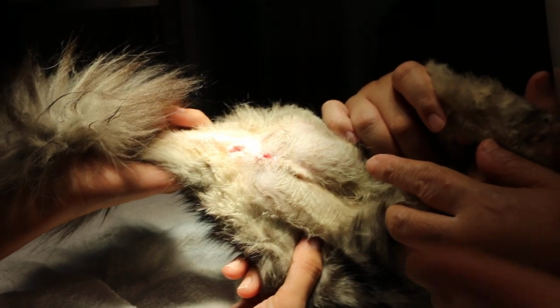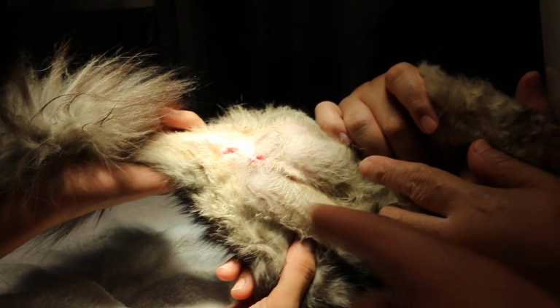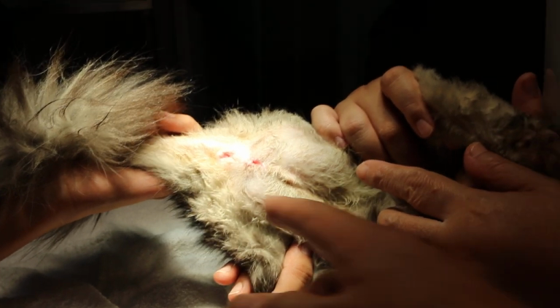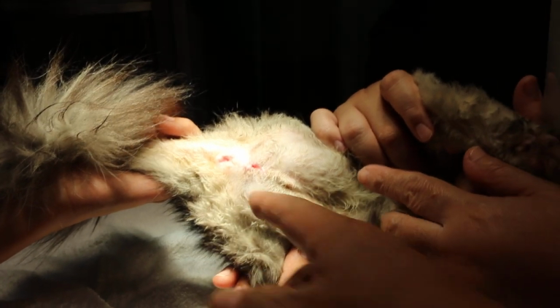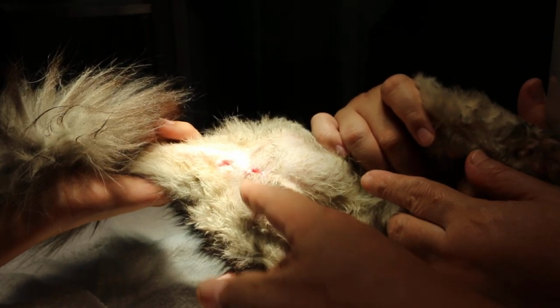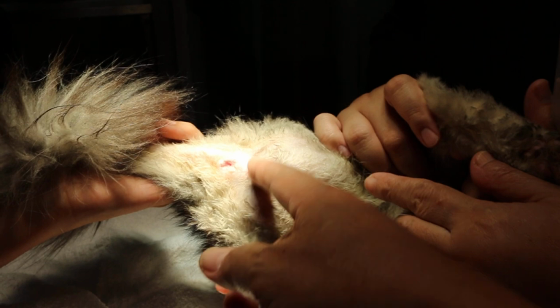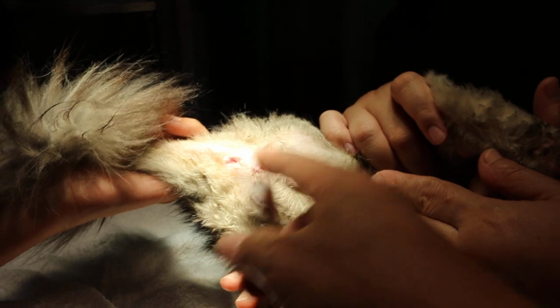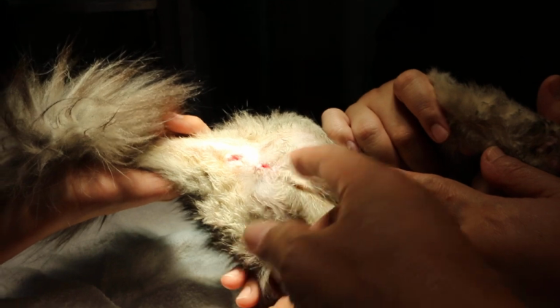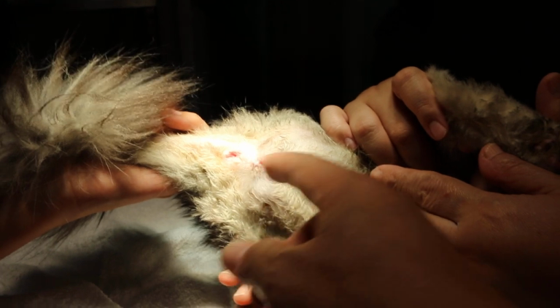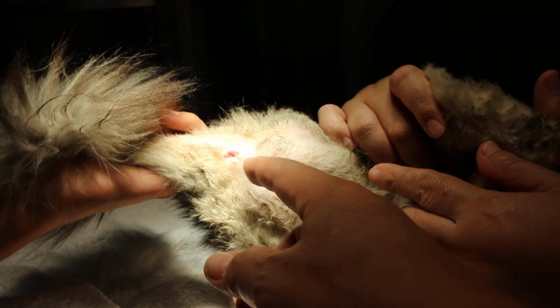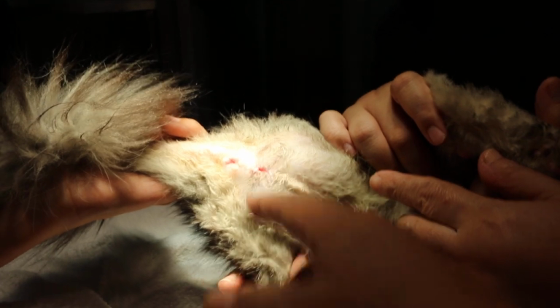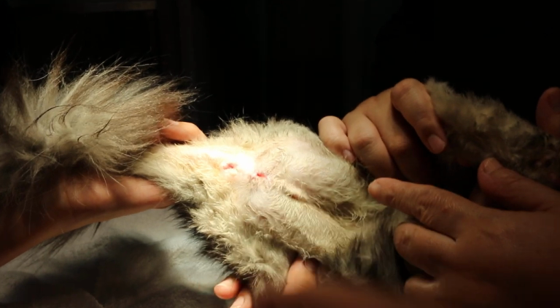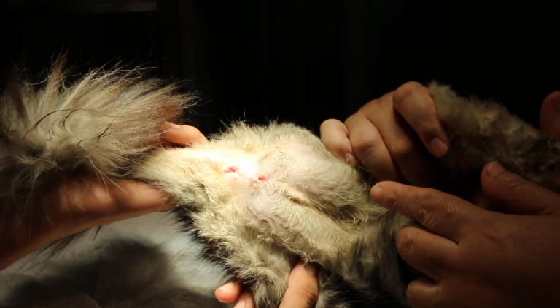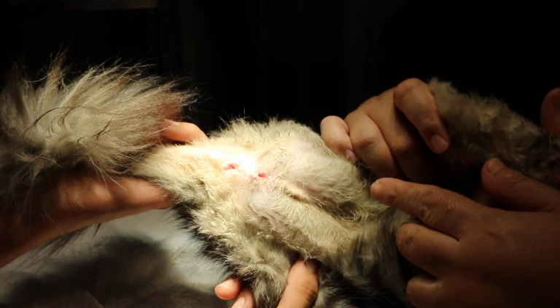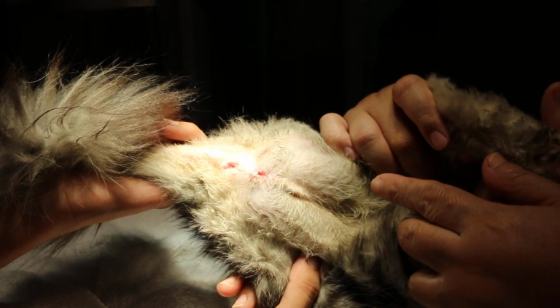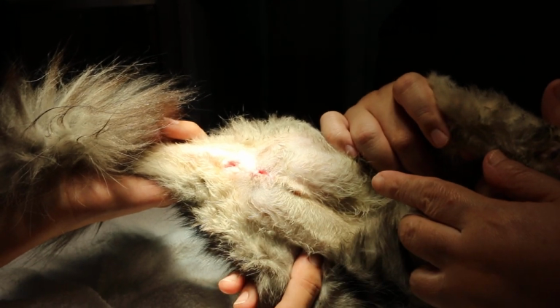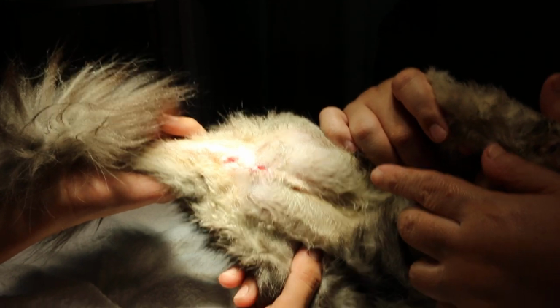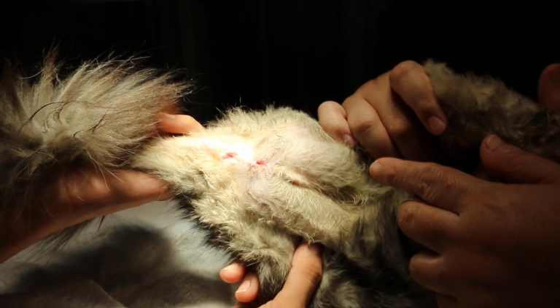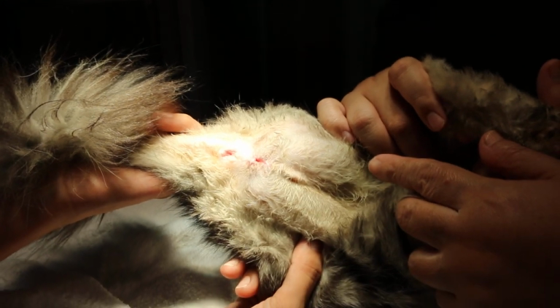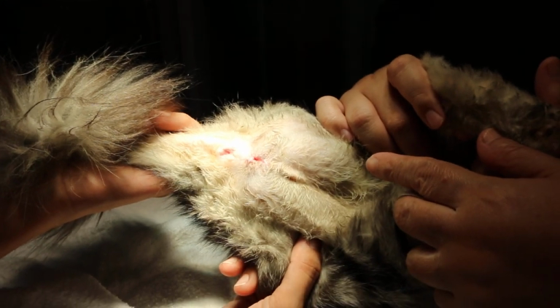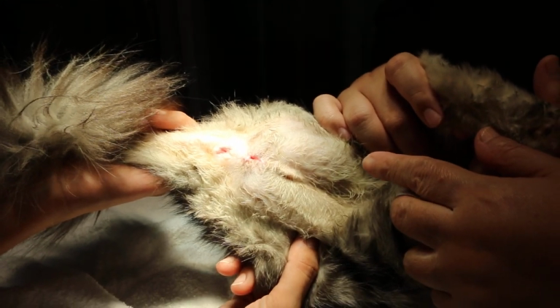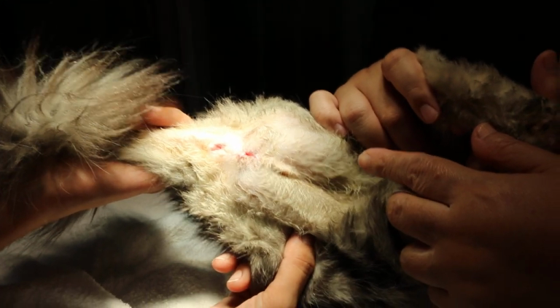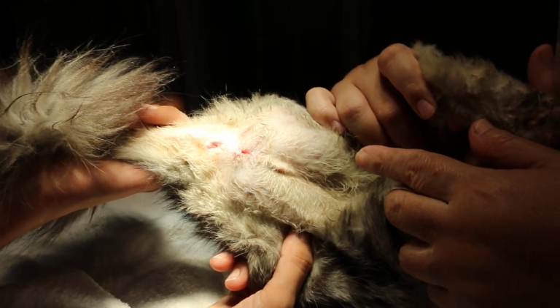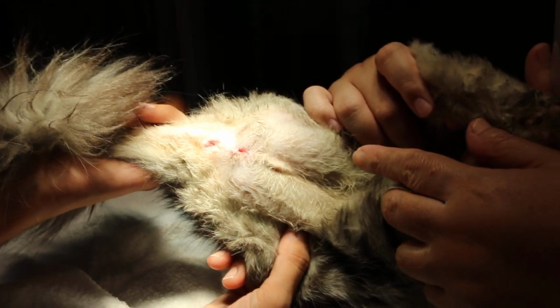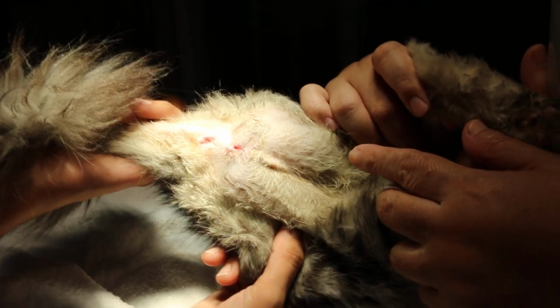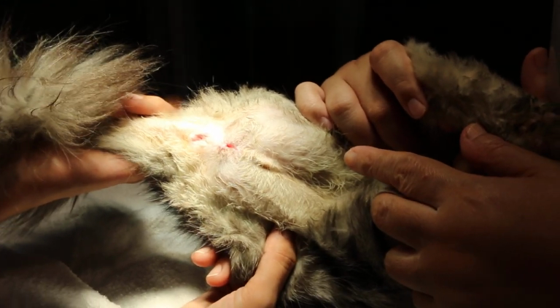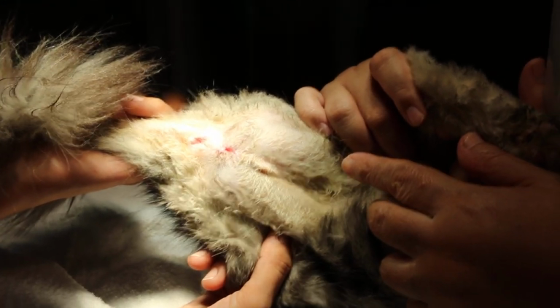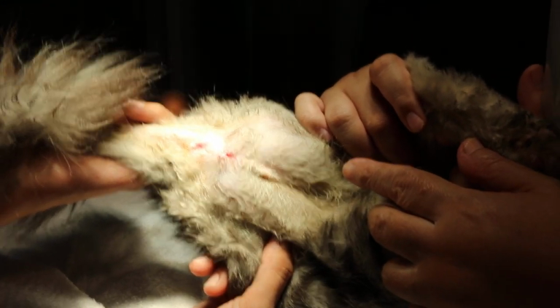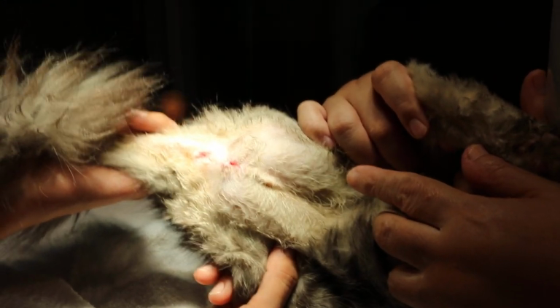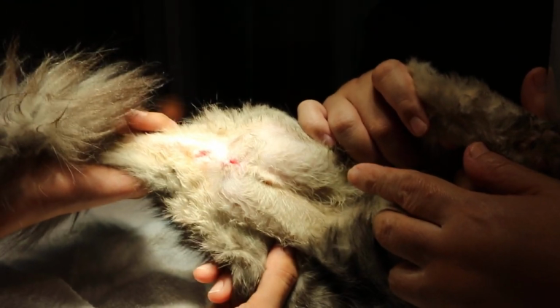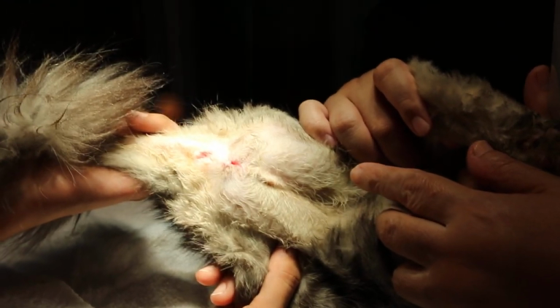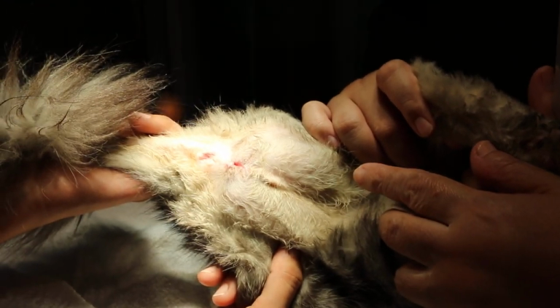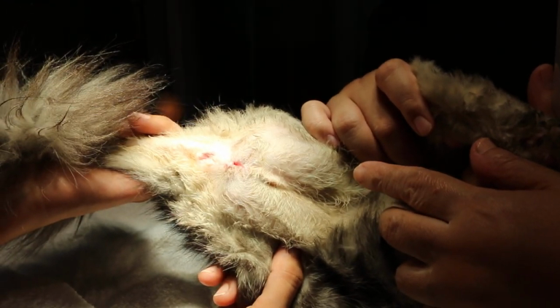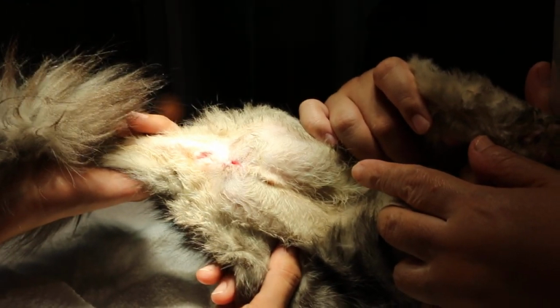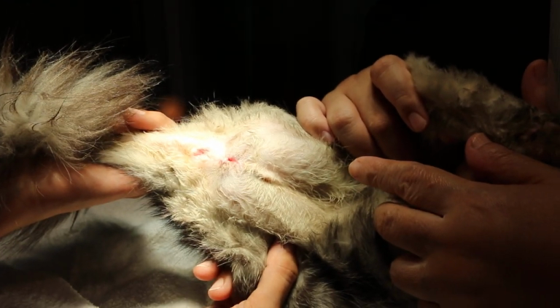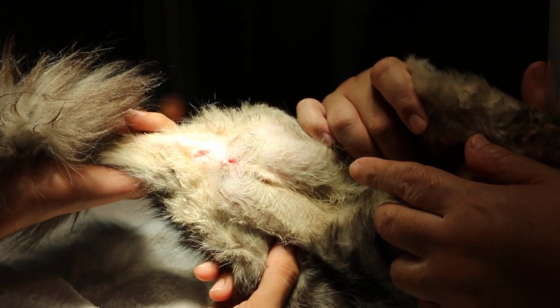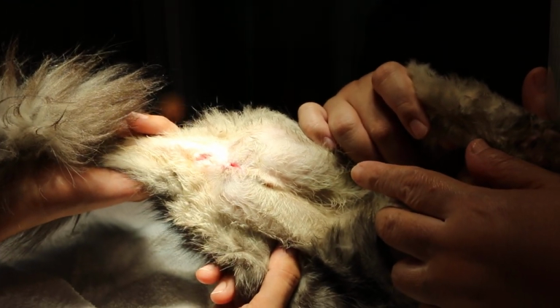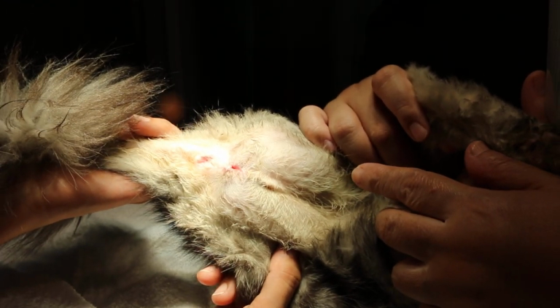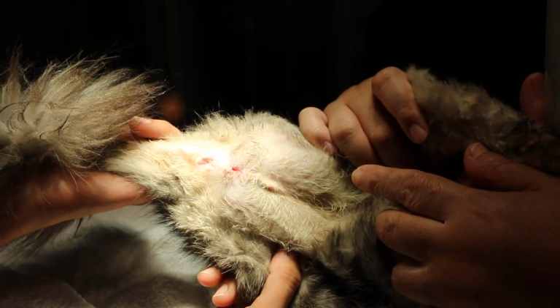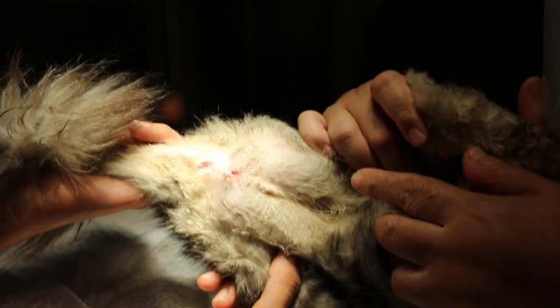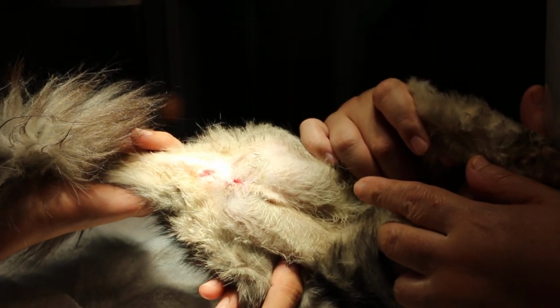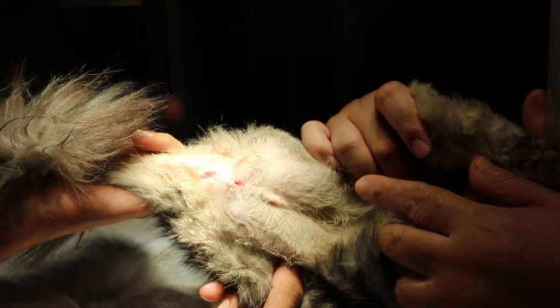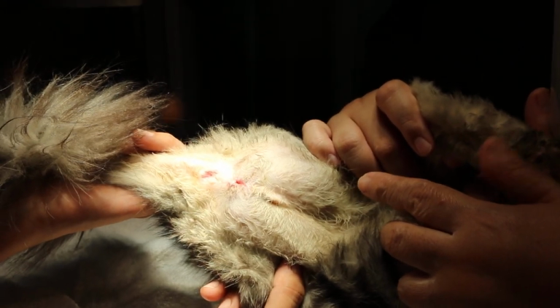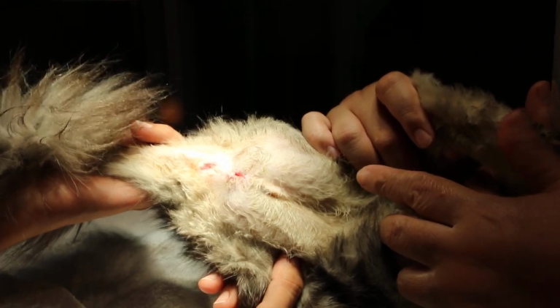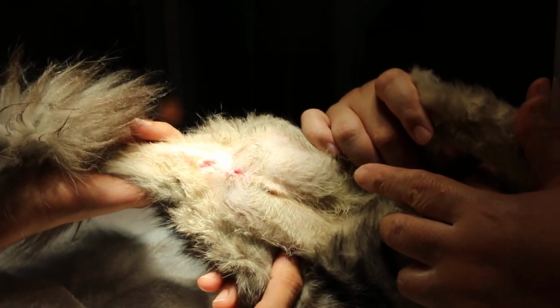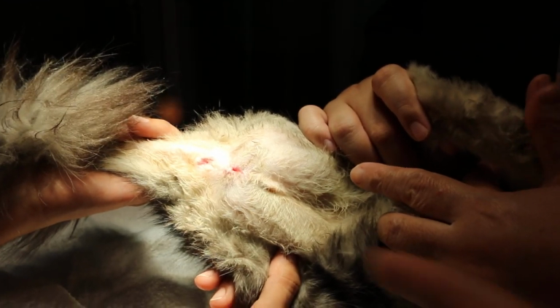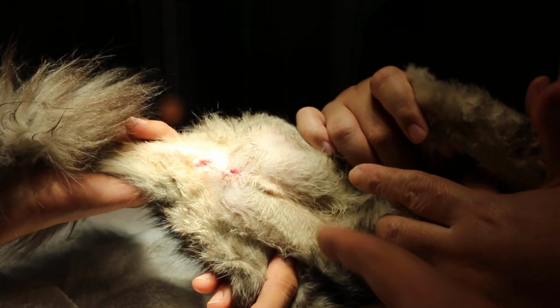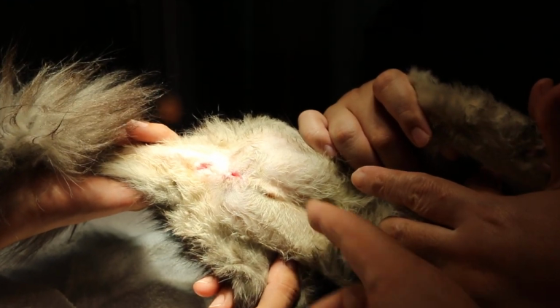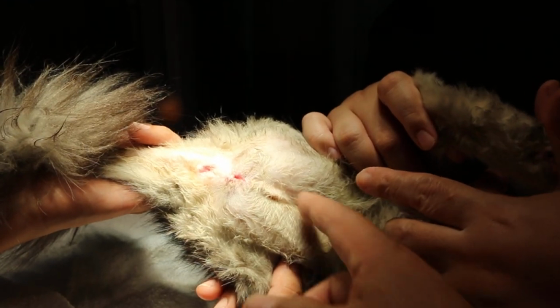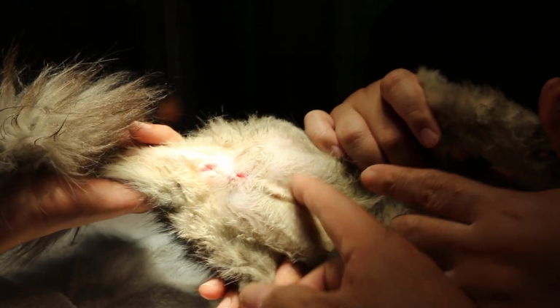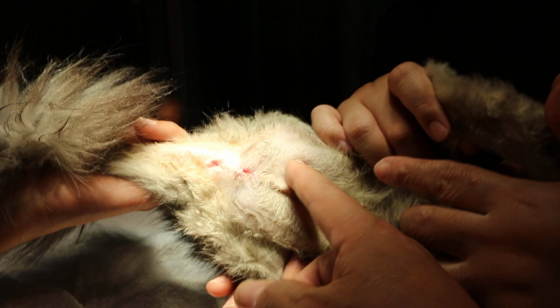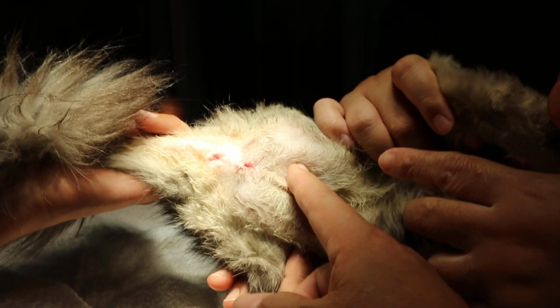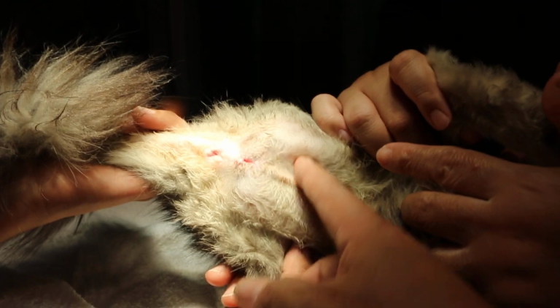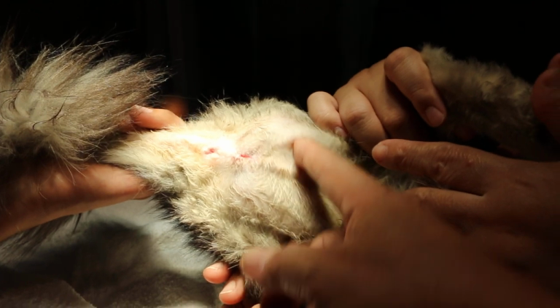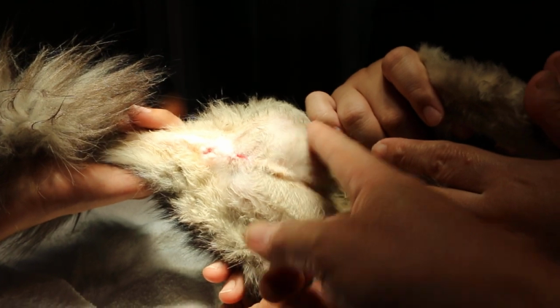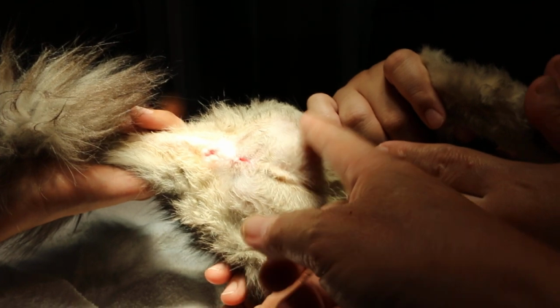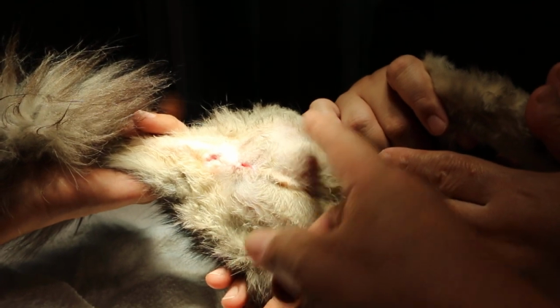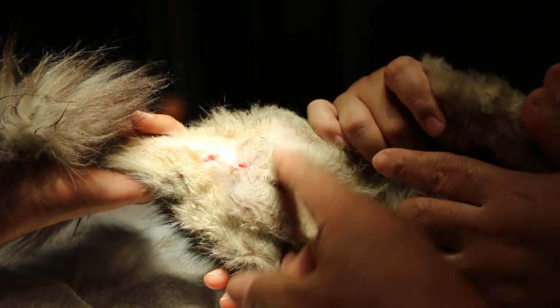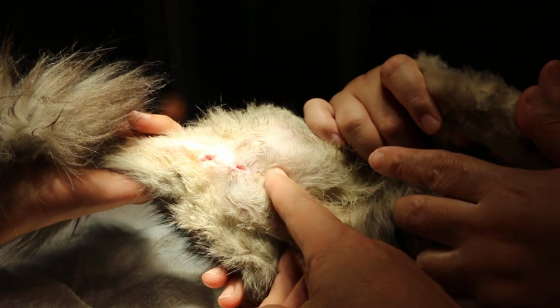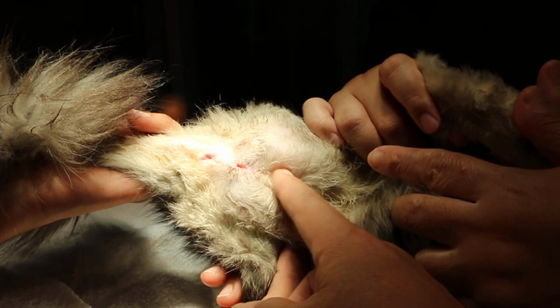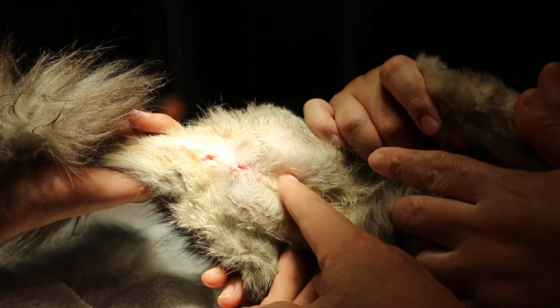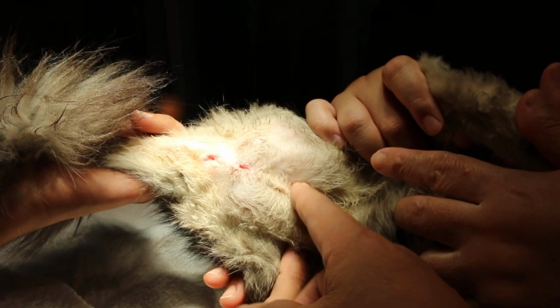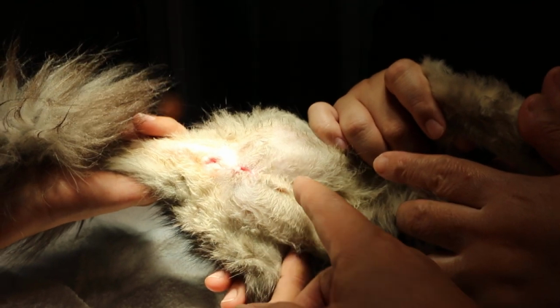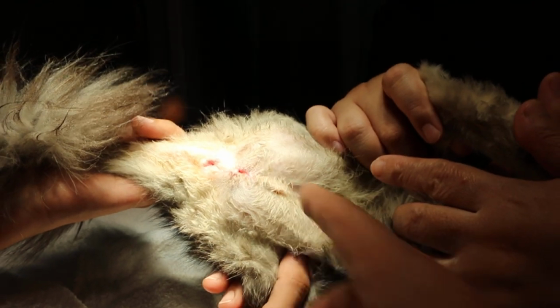Pee comes out from here — urine comes out from here. No more from the male organ. The male organ has been cut off already, no more.